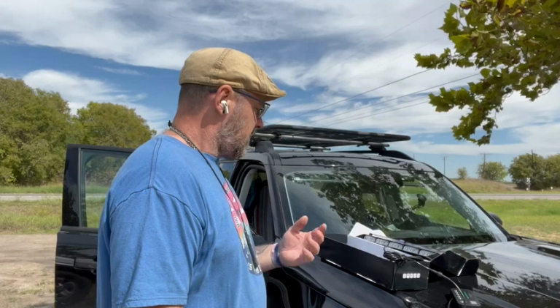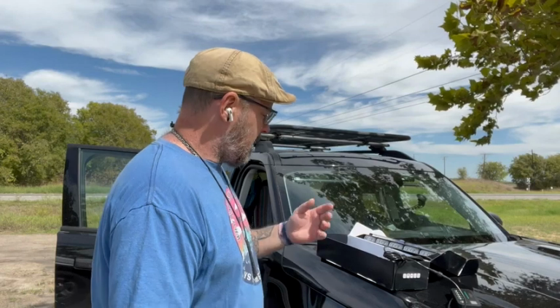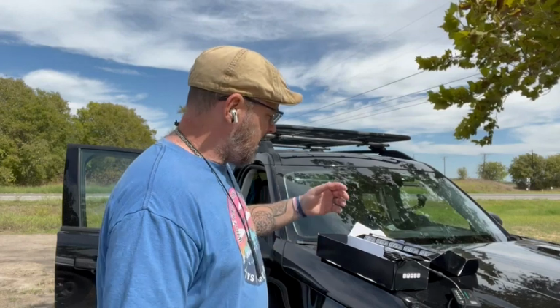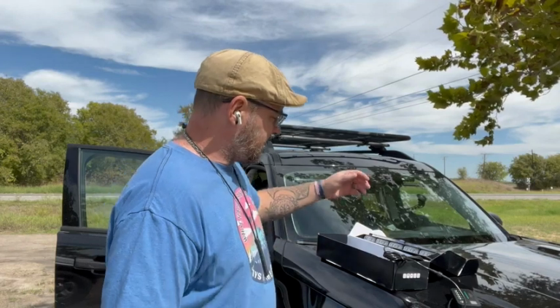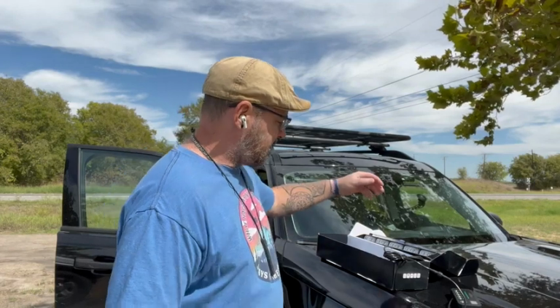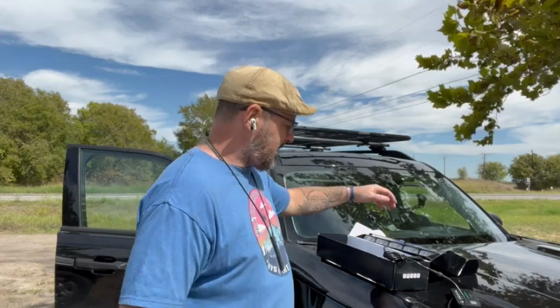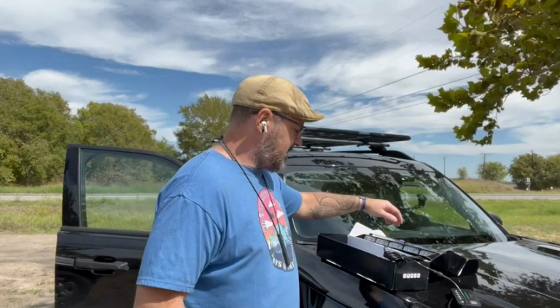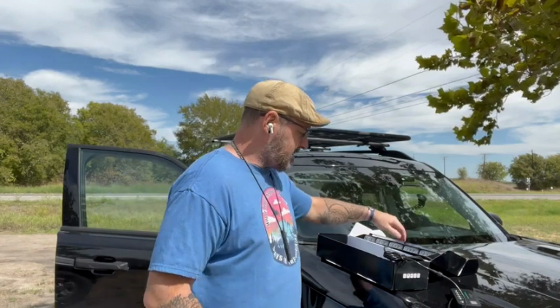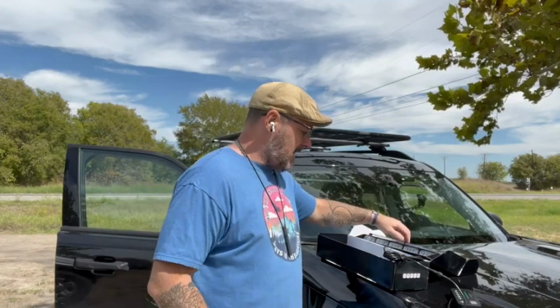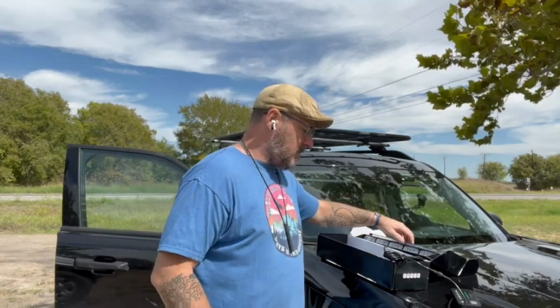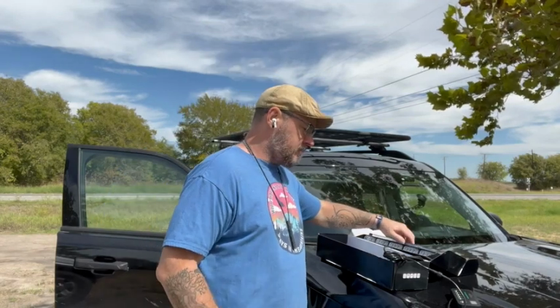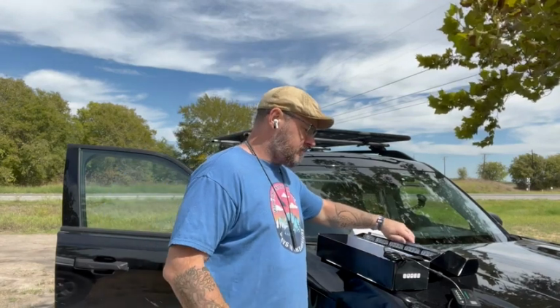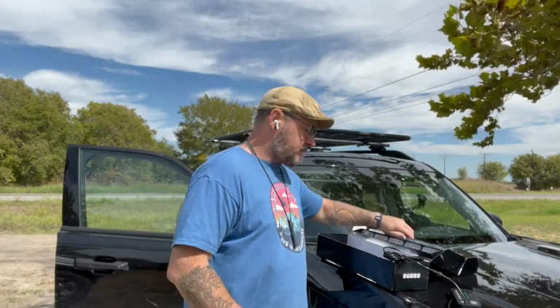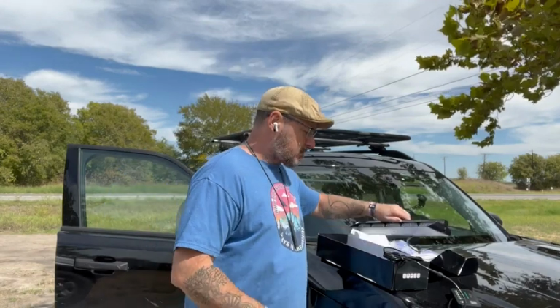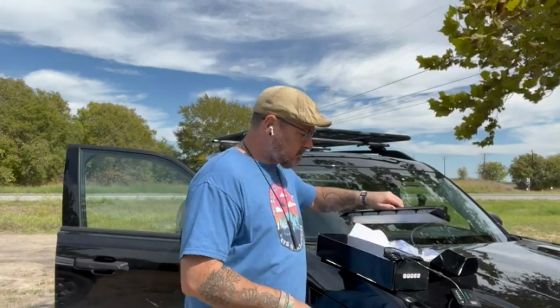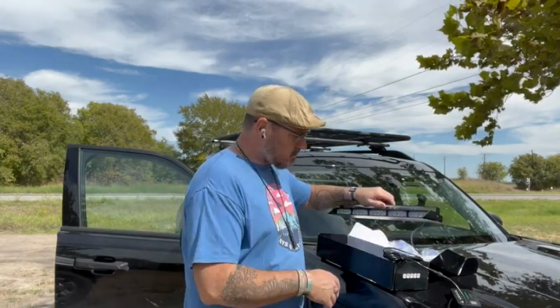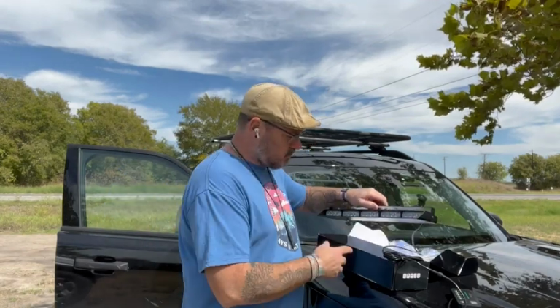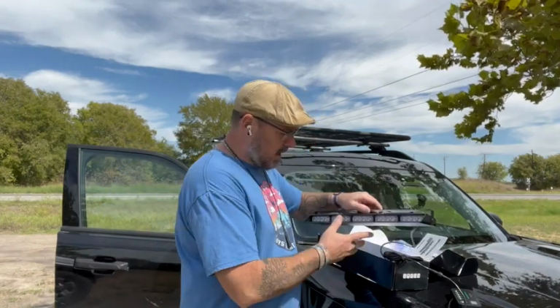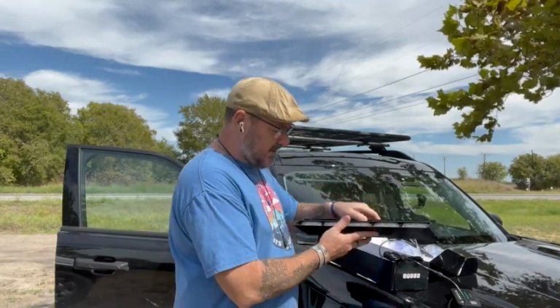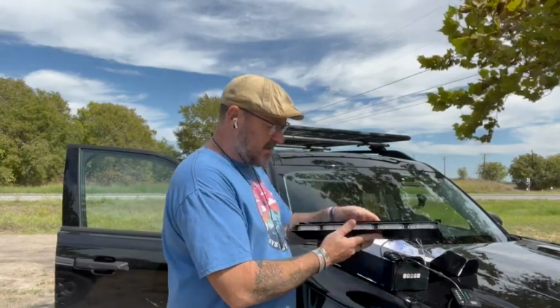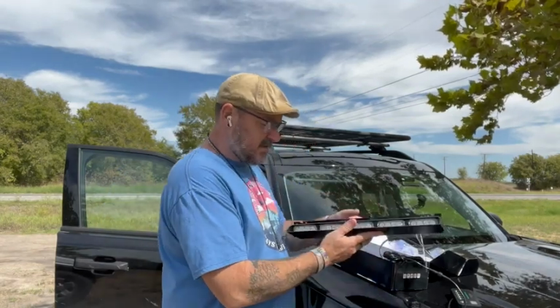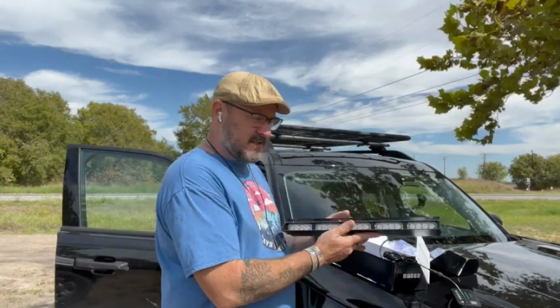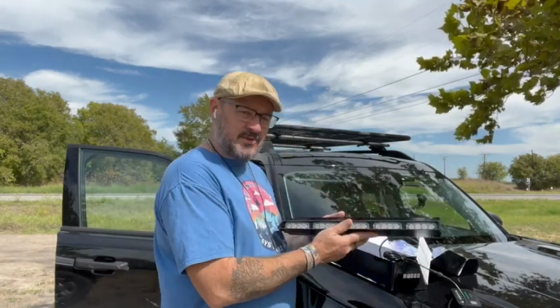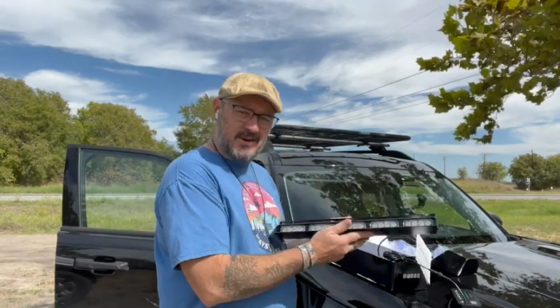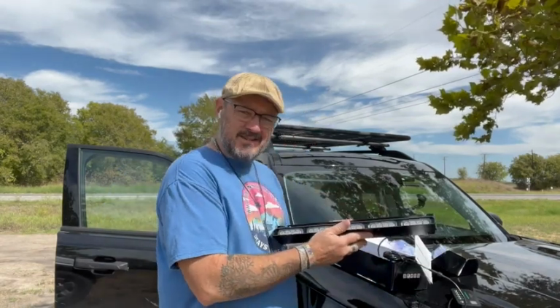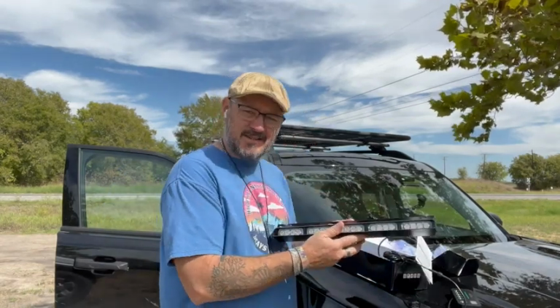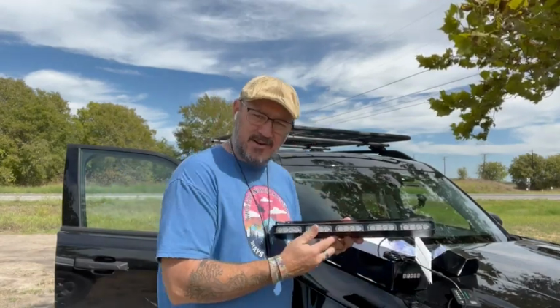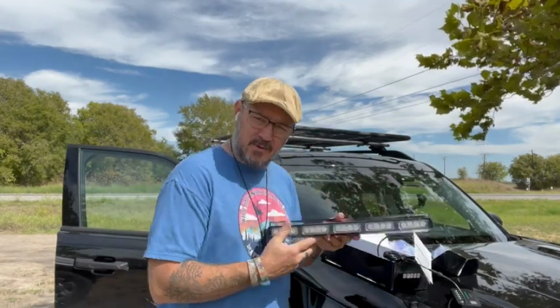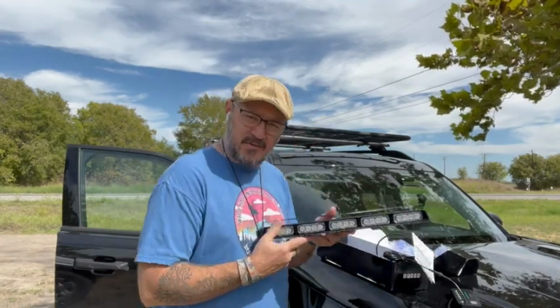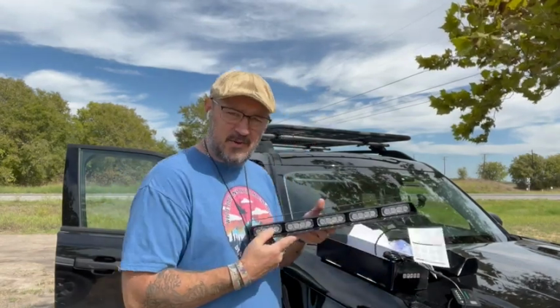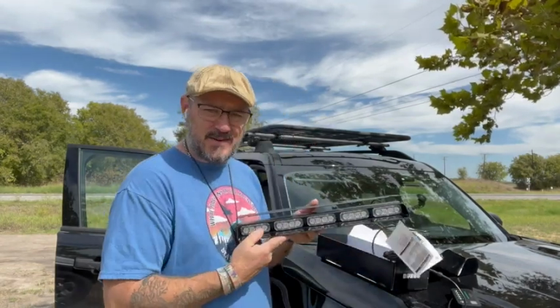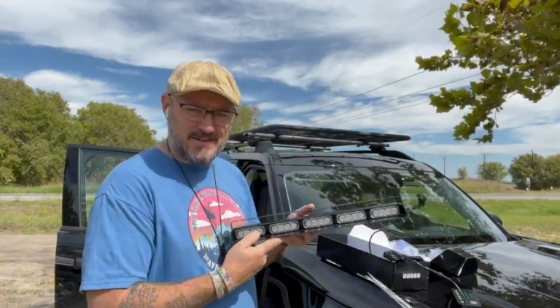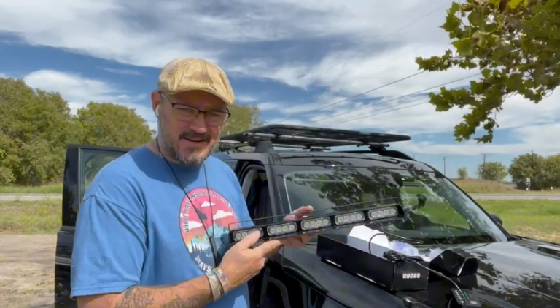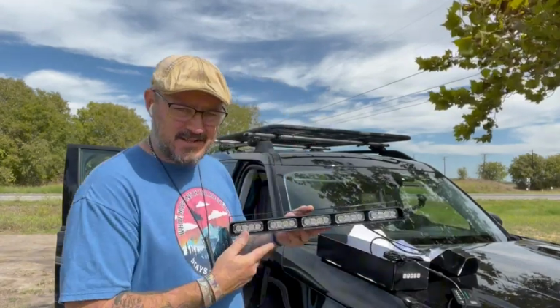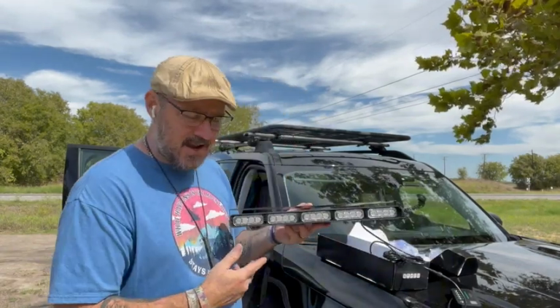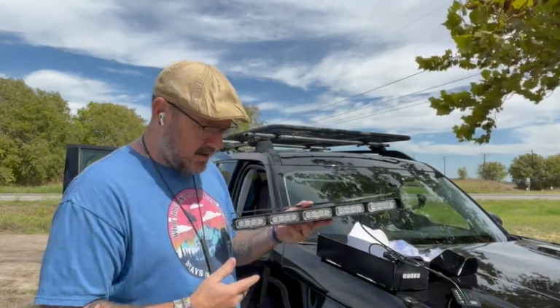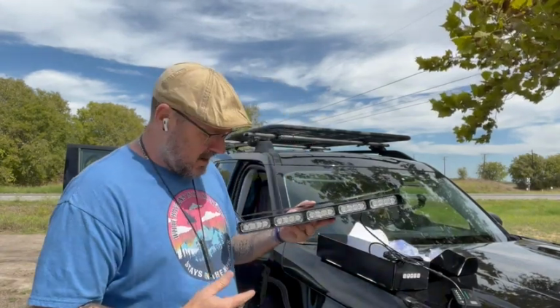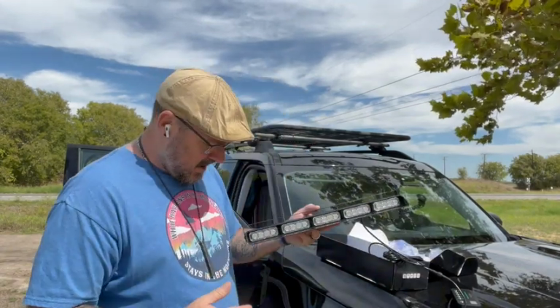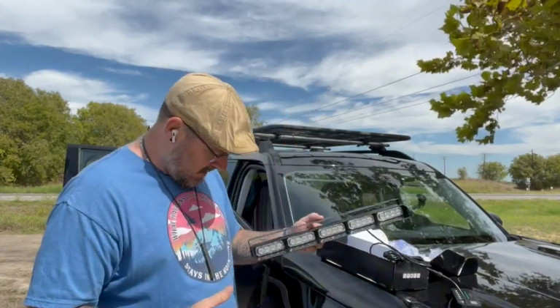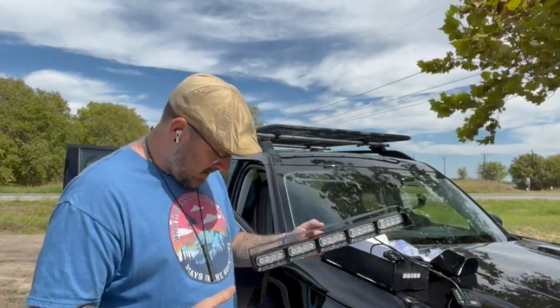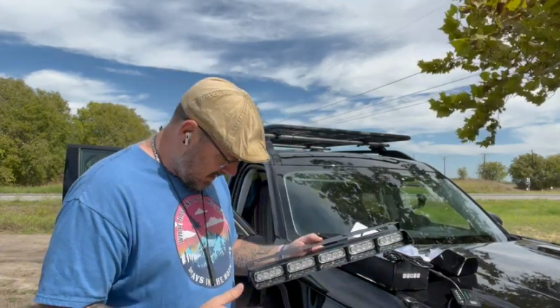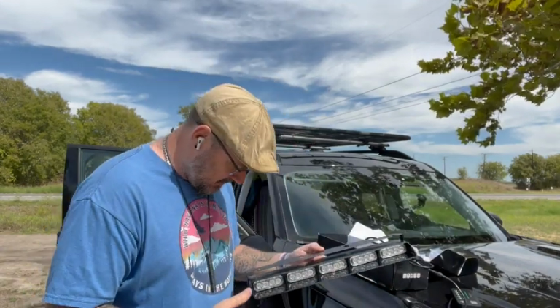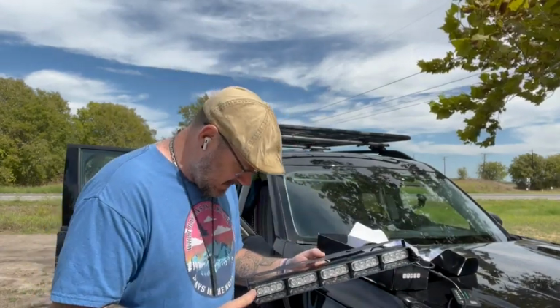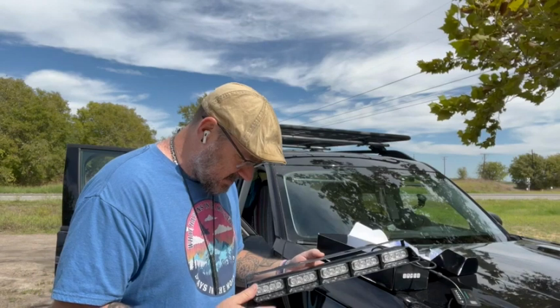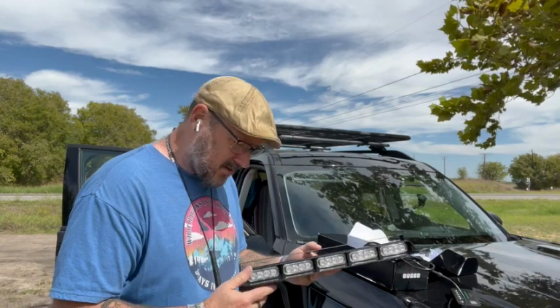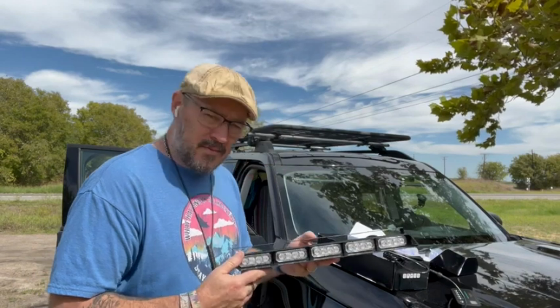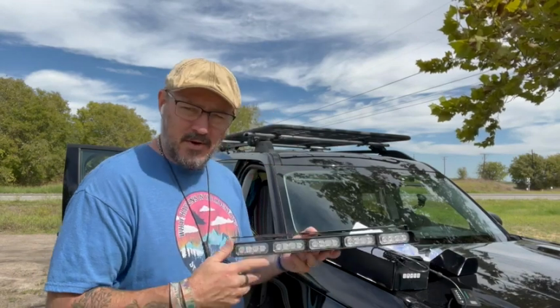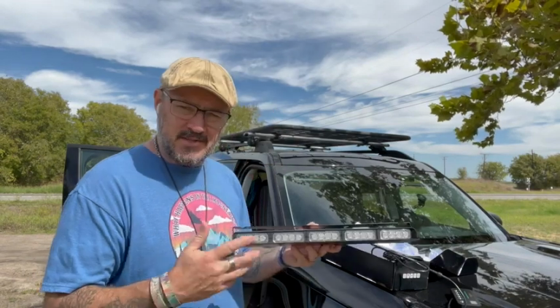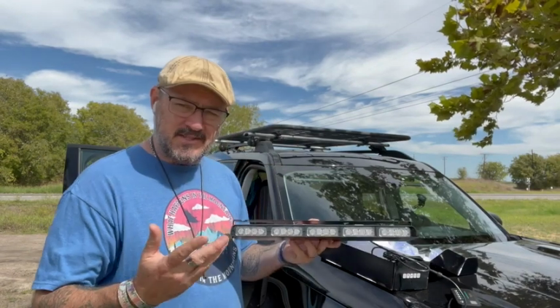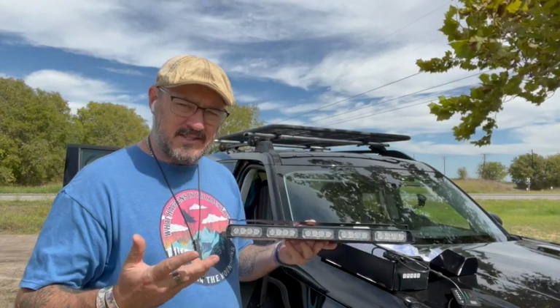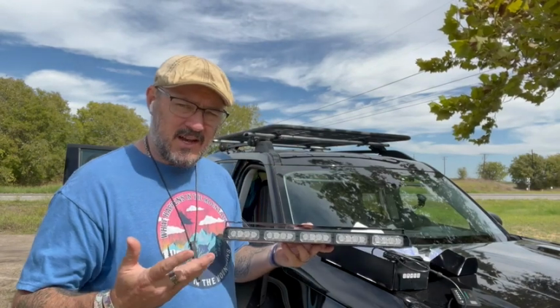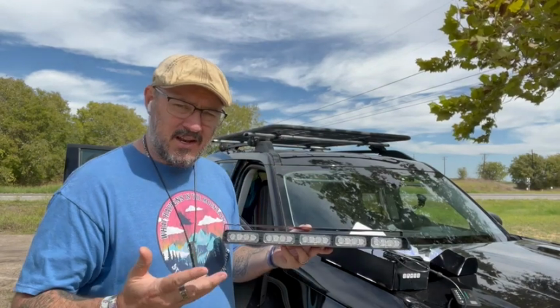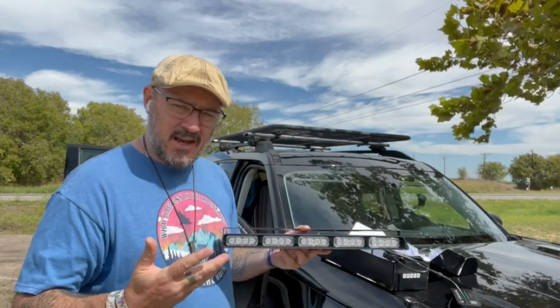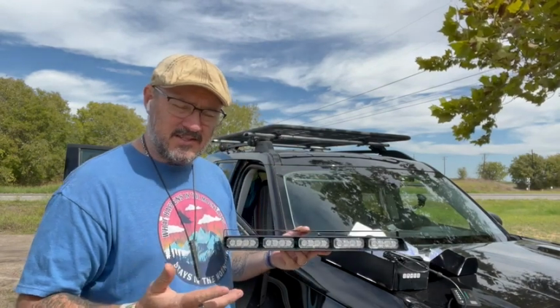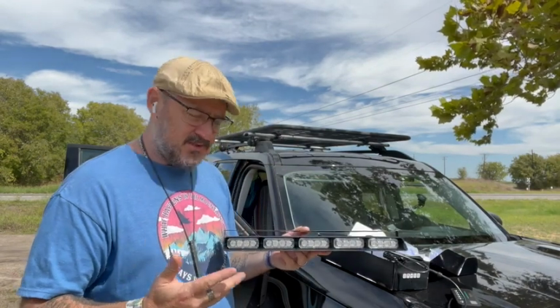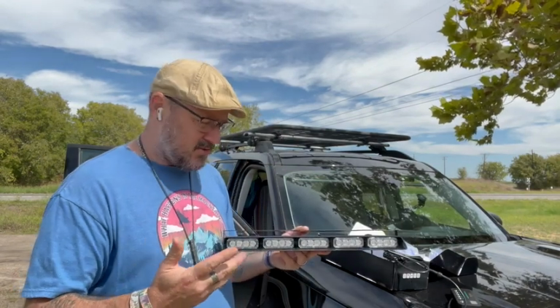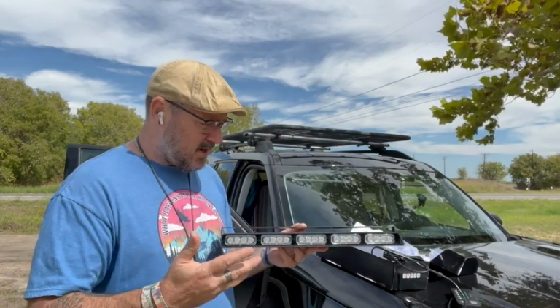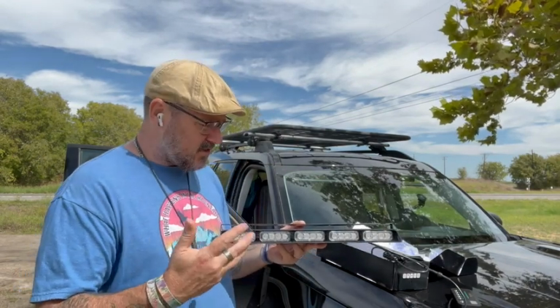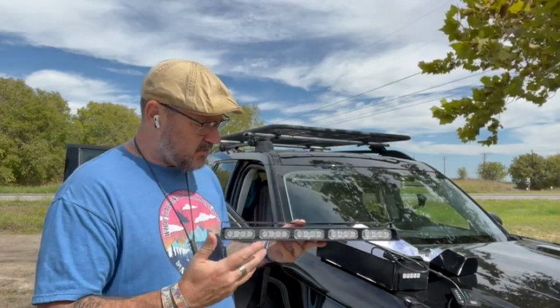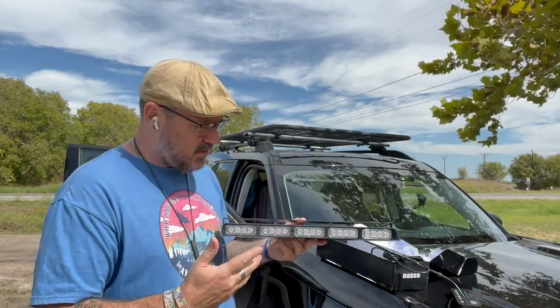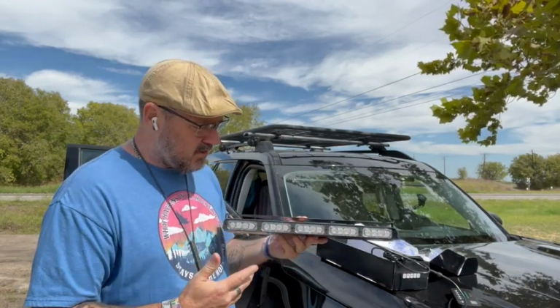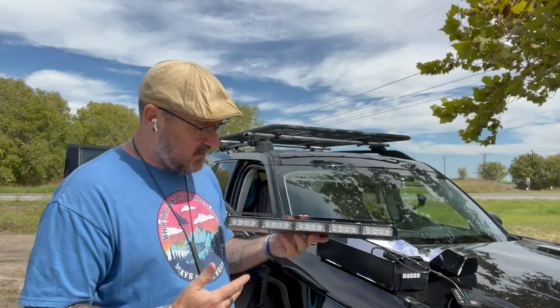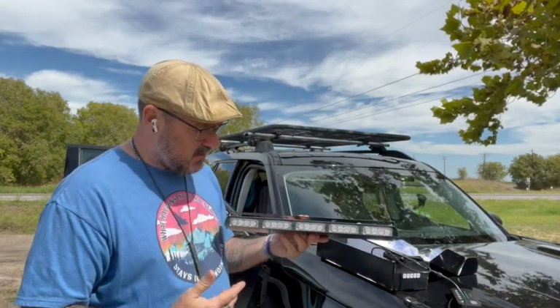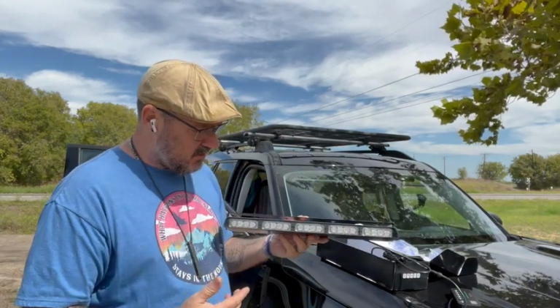Hey guys, check this out. We have these sent to us to review and test out. These are emergency style lights that you can actually put in your vehicle.